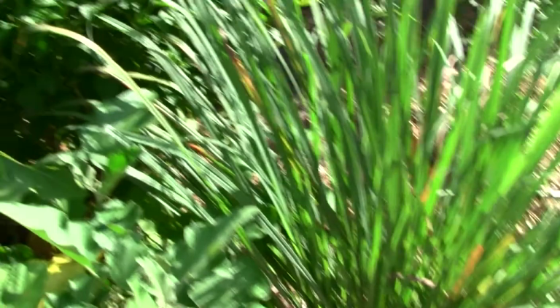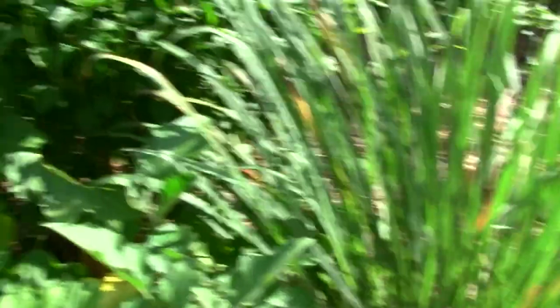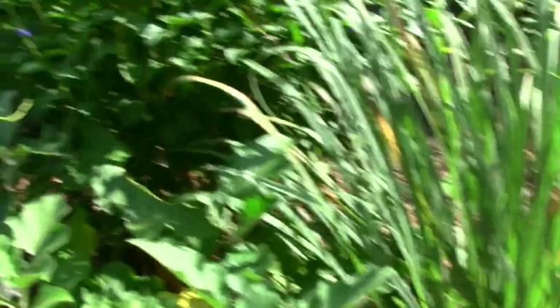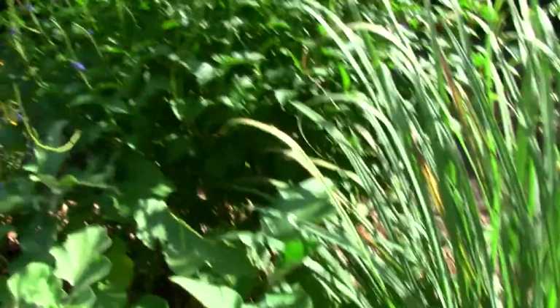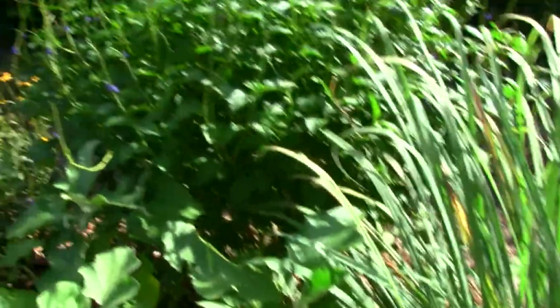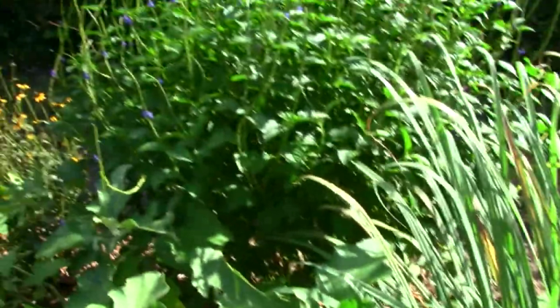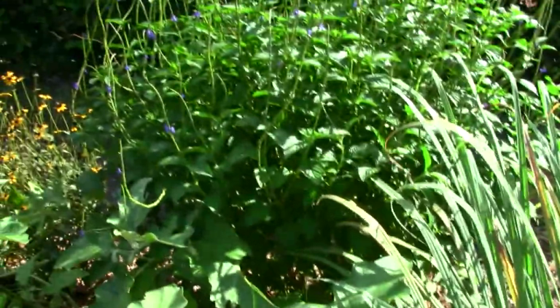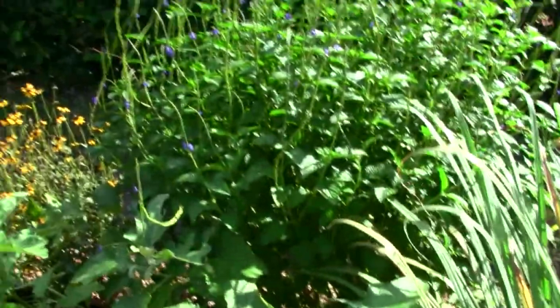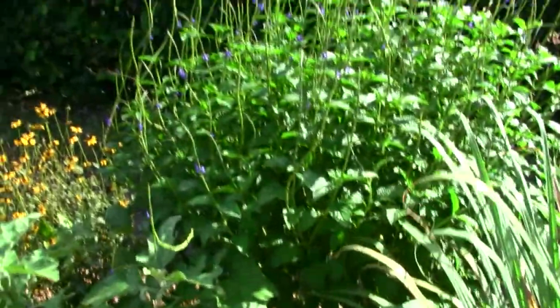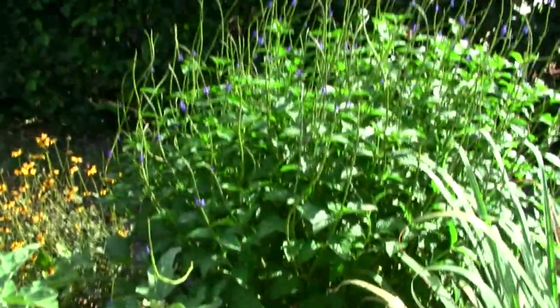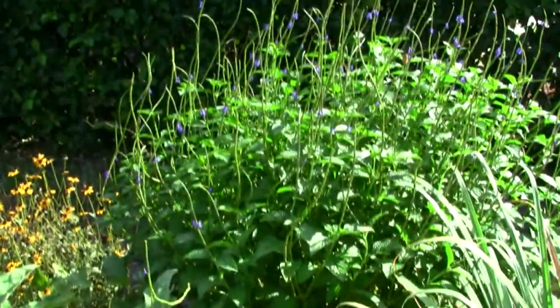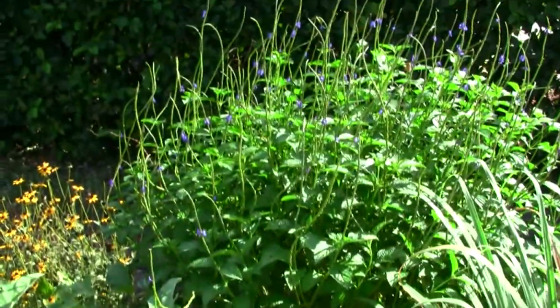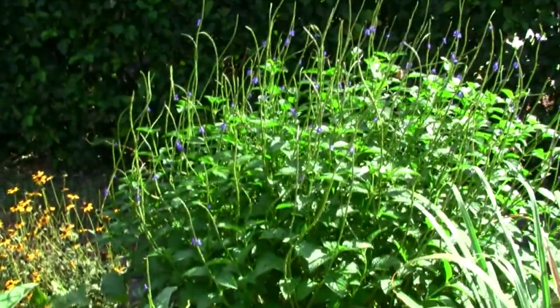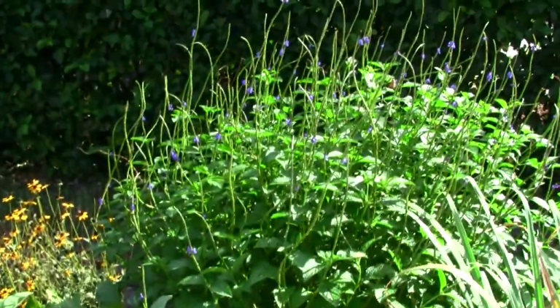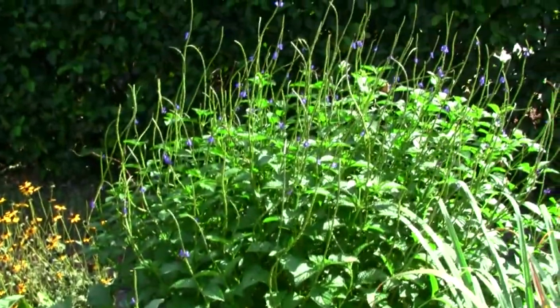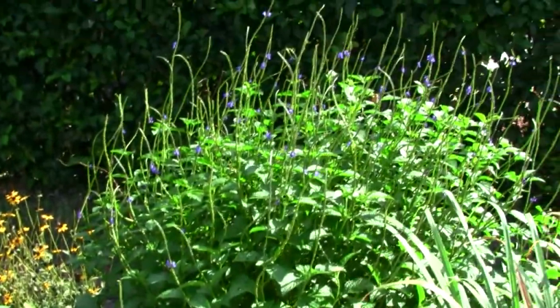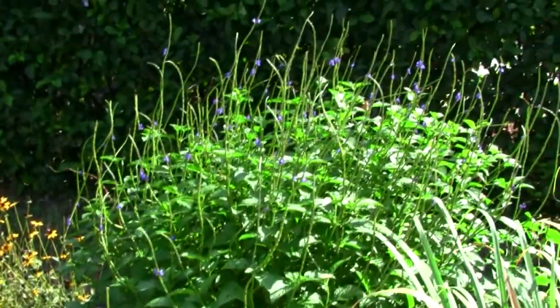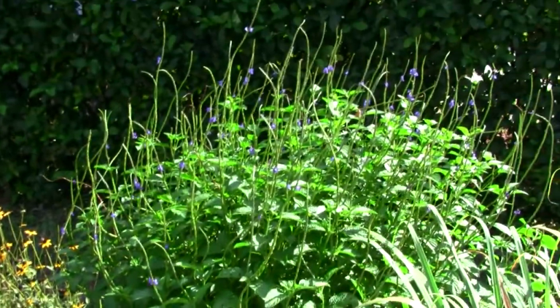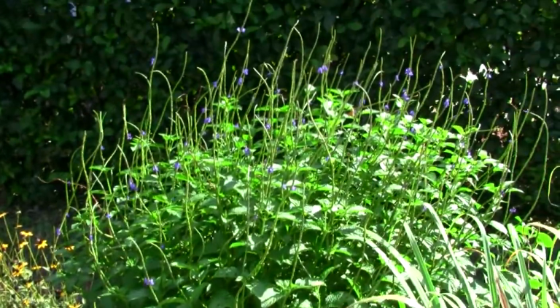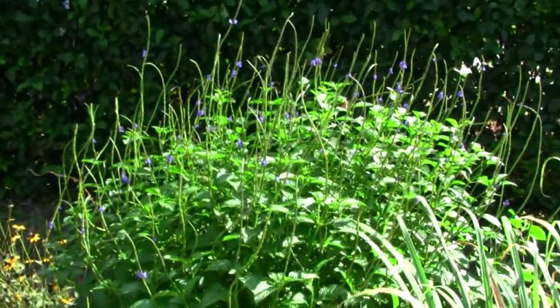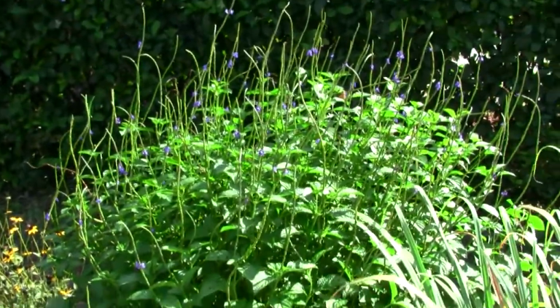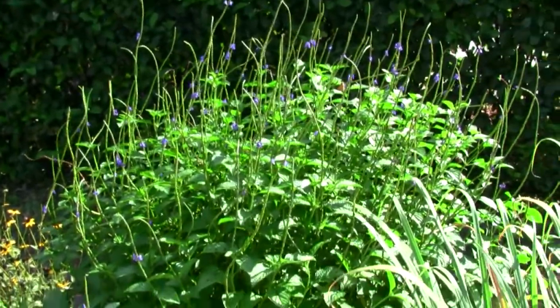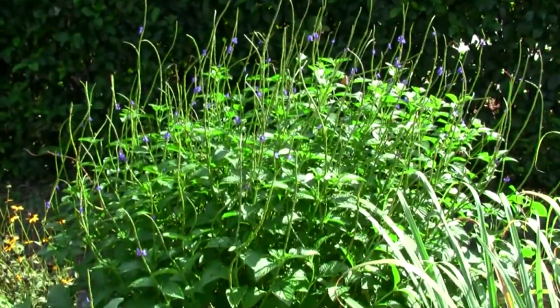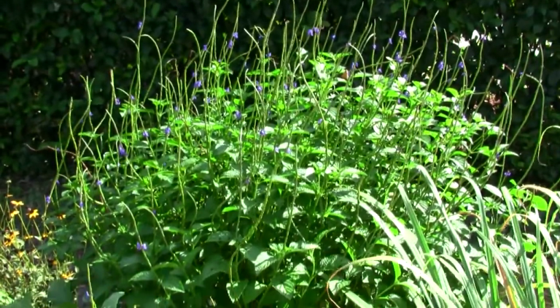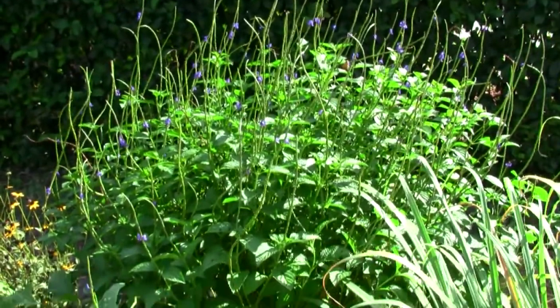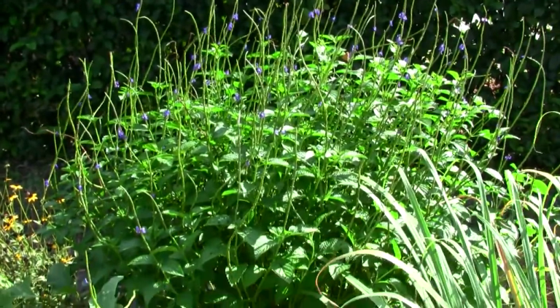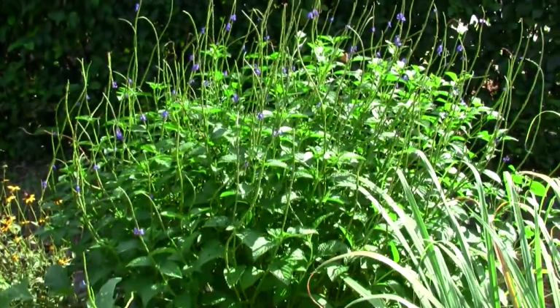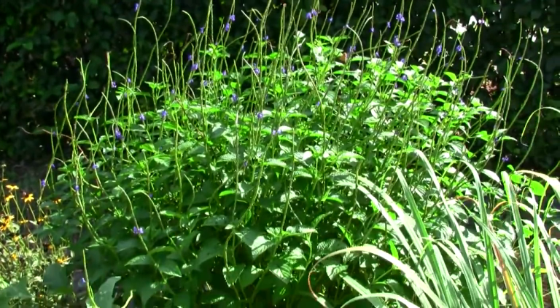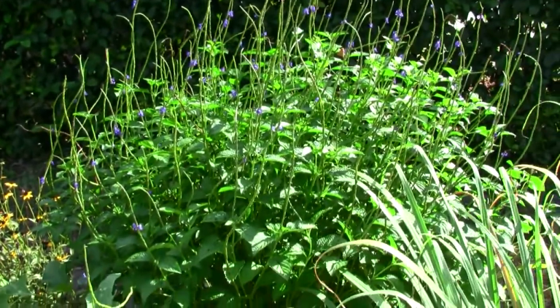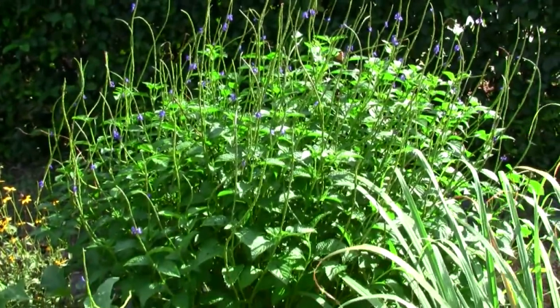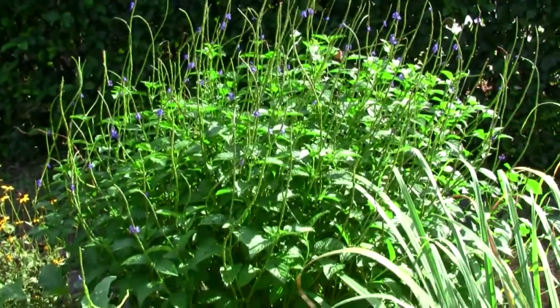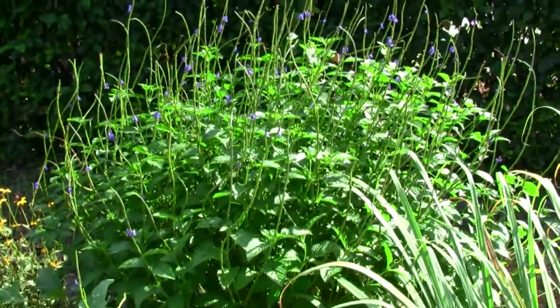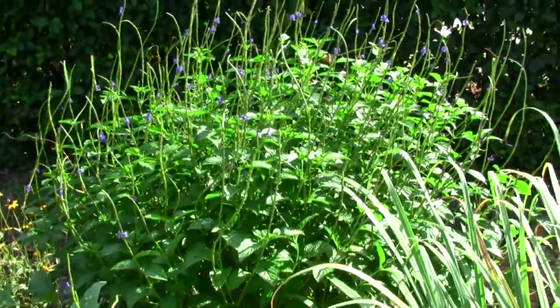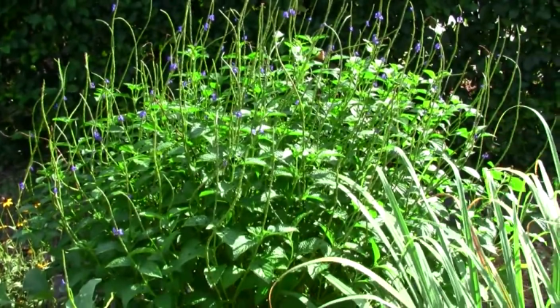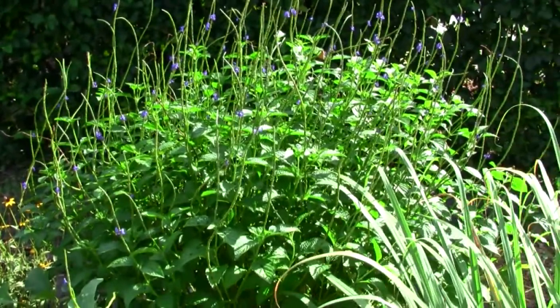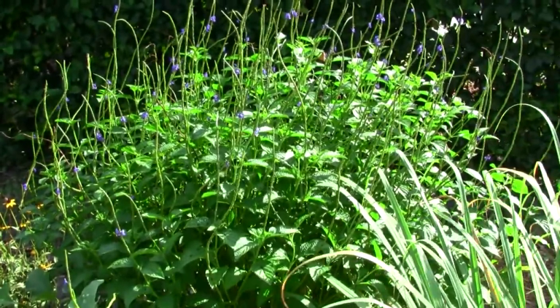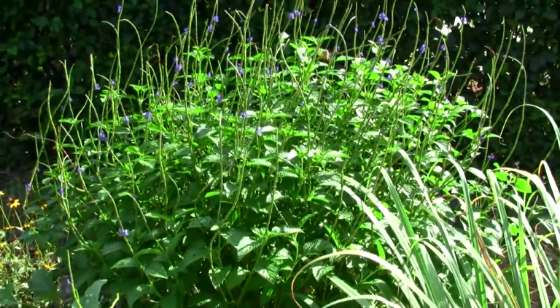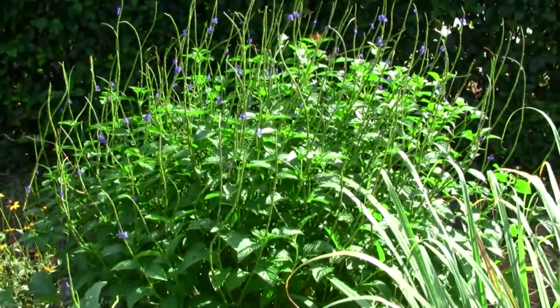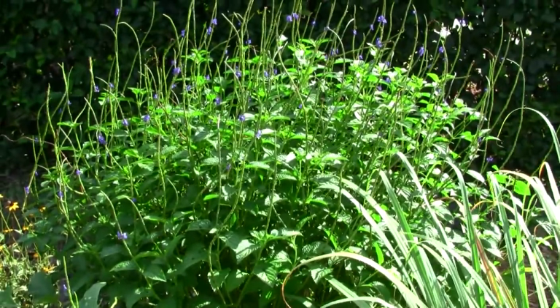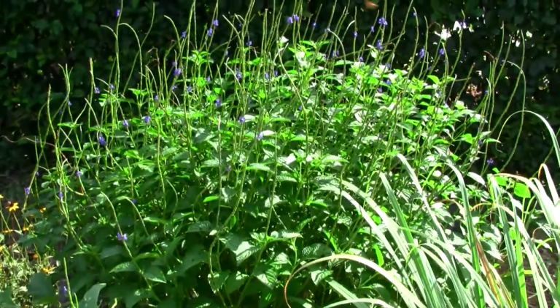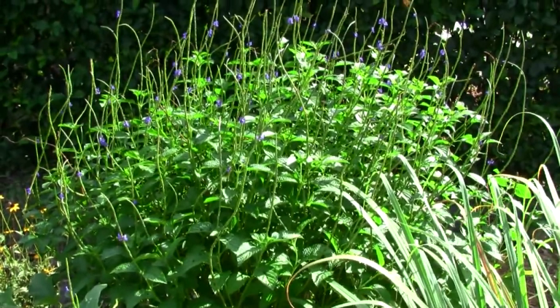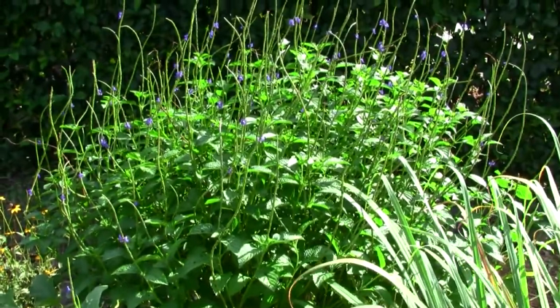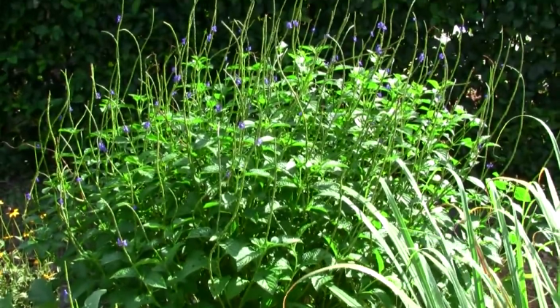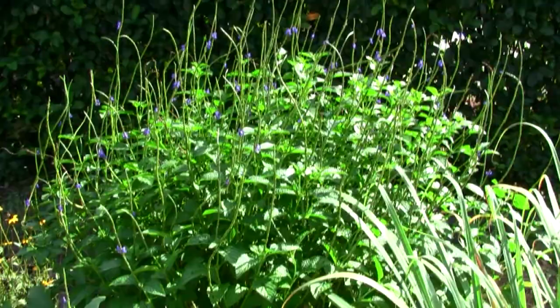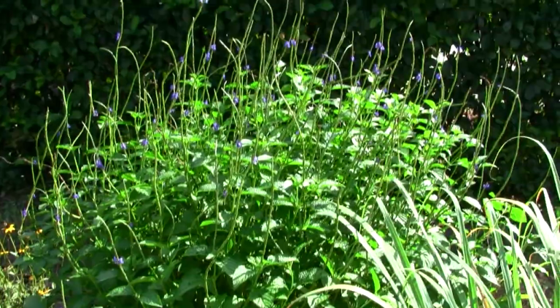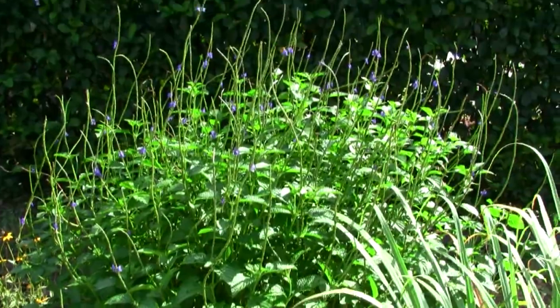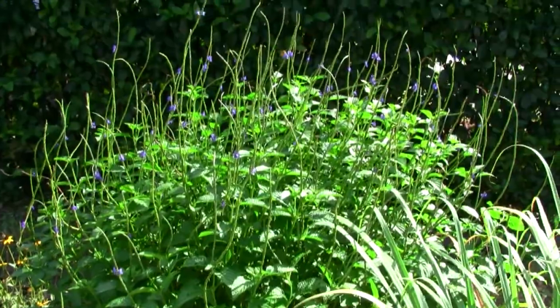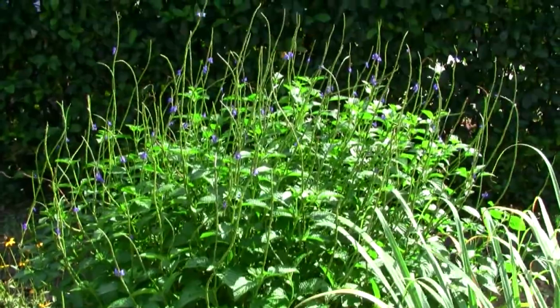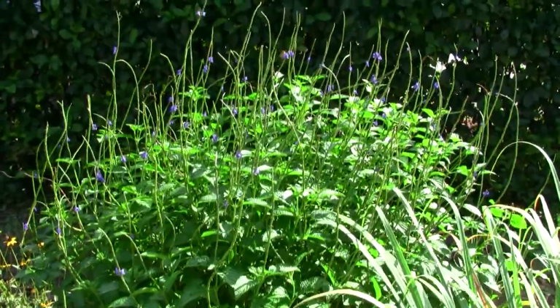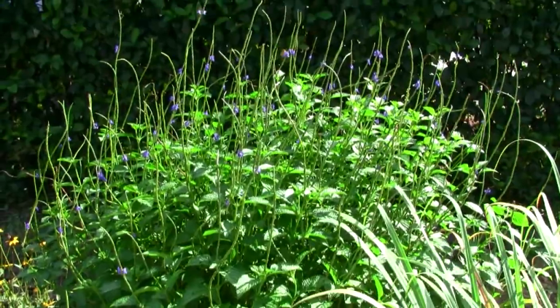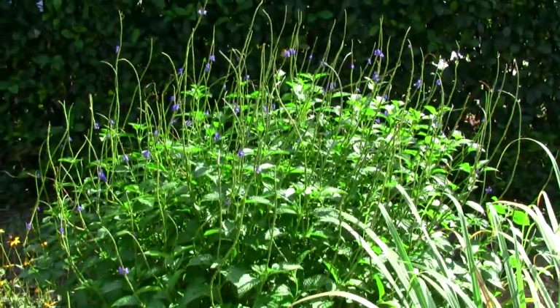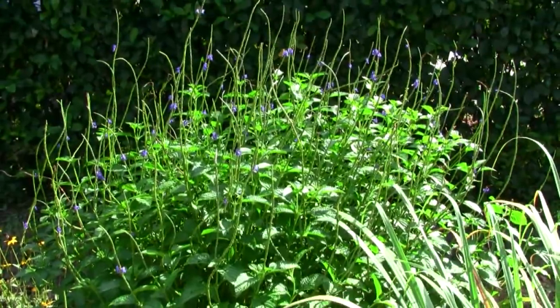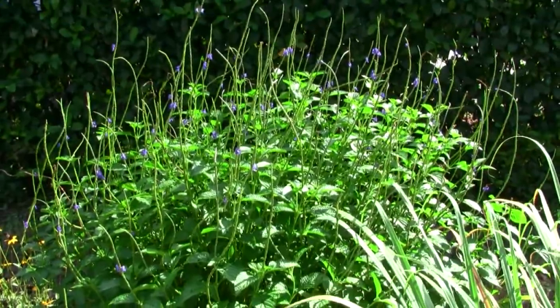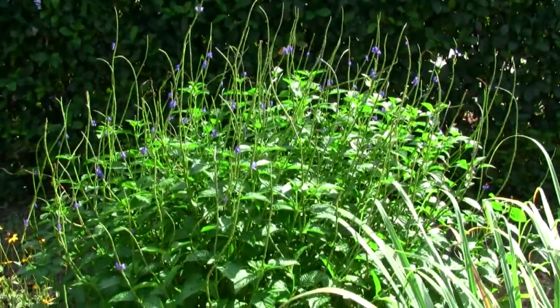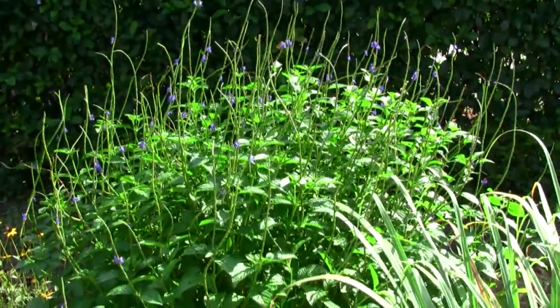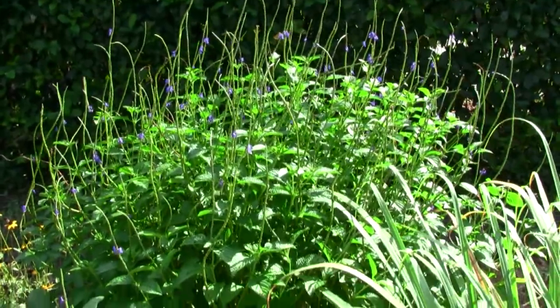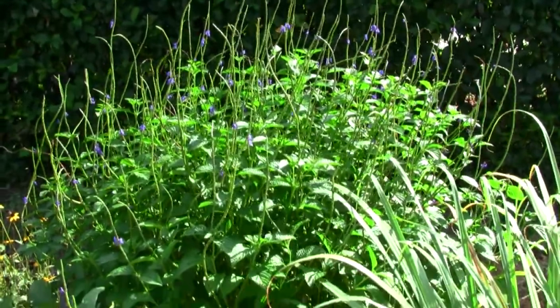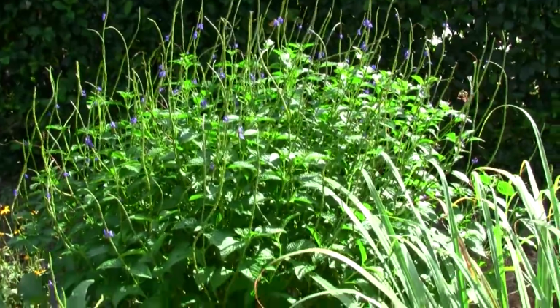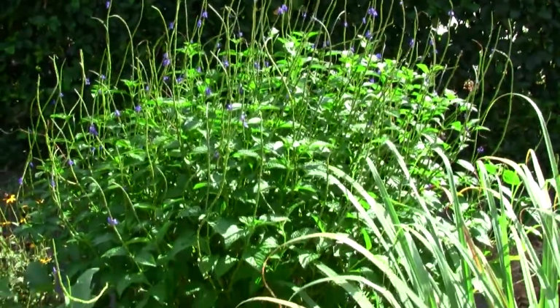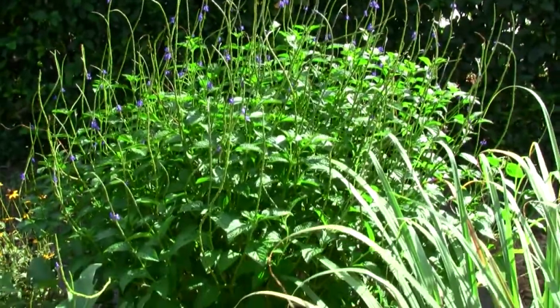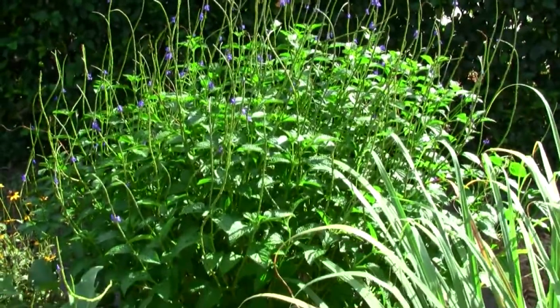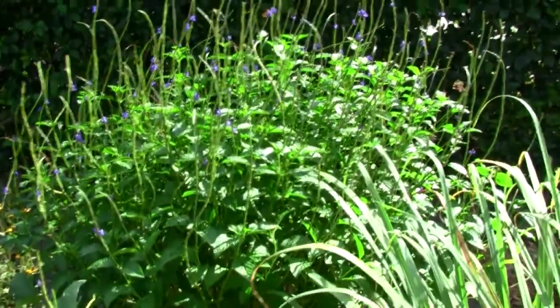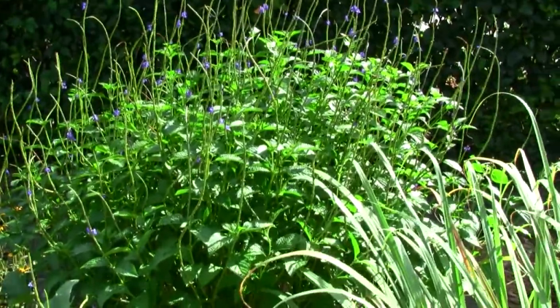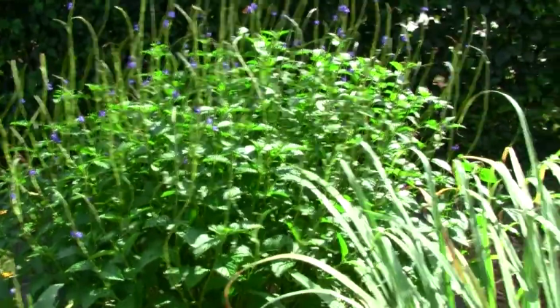And this giant bush is my port-a-weed. The butterflies really go crazy over it, and the hummingbirds like it too.